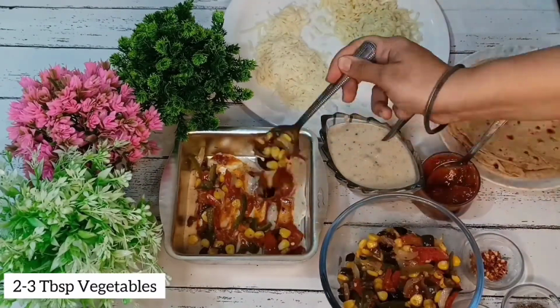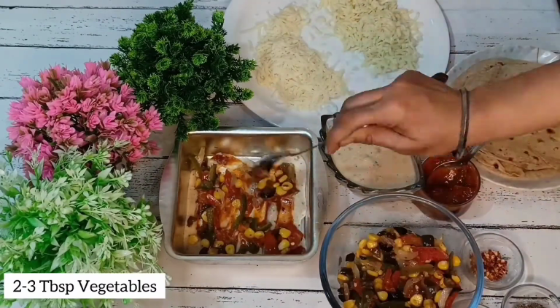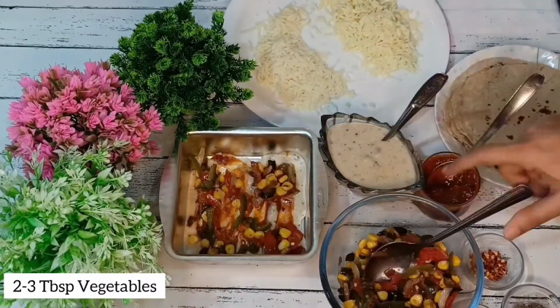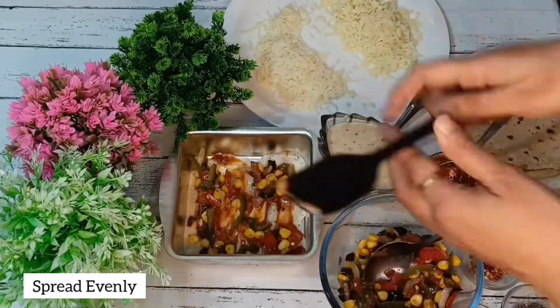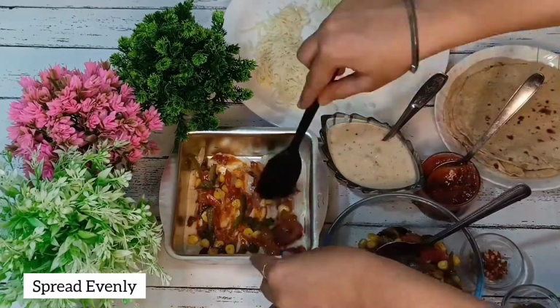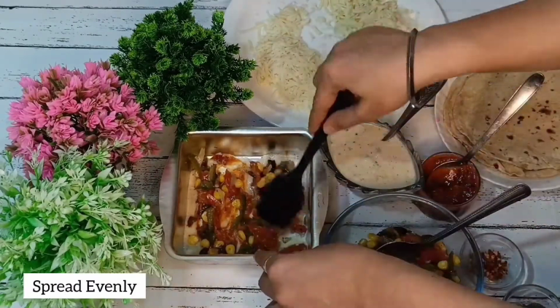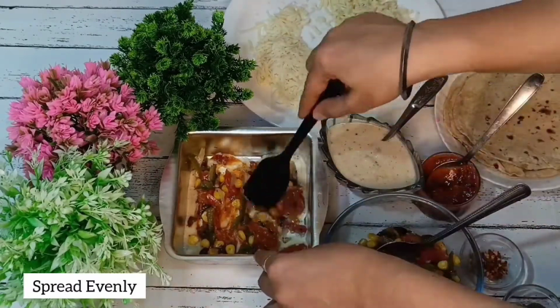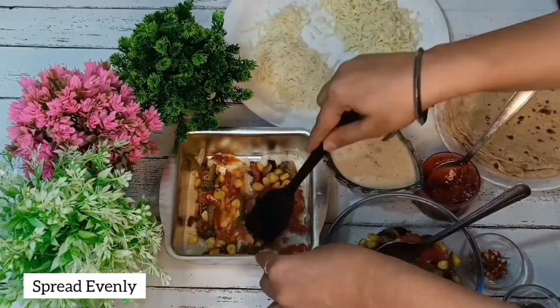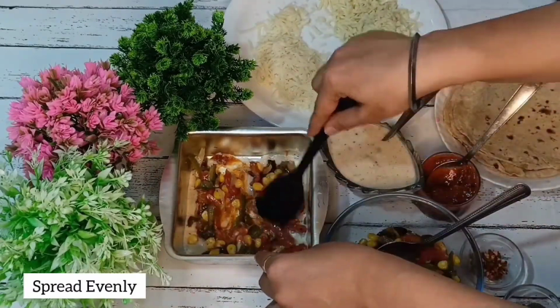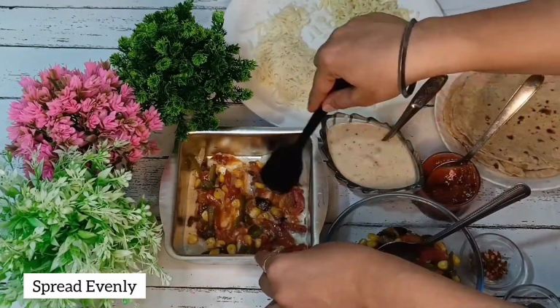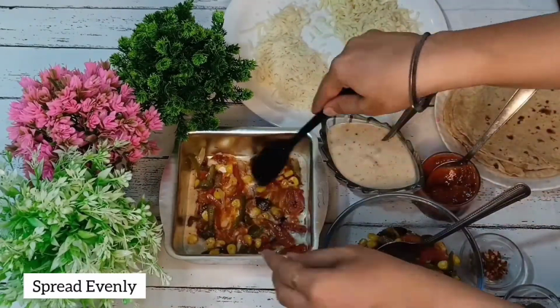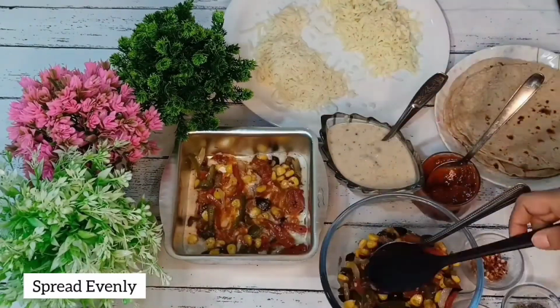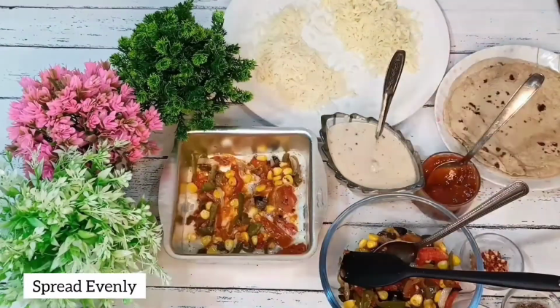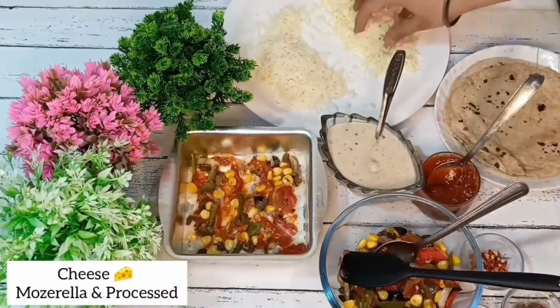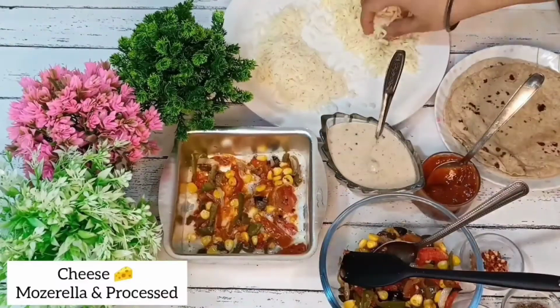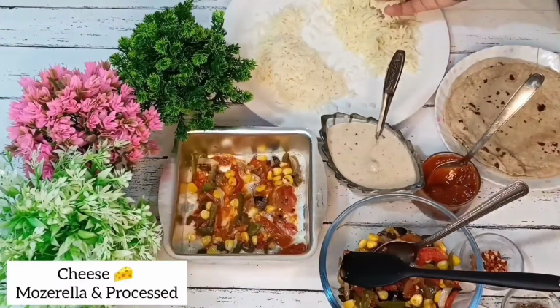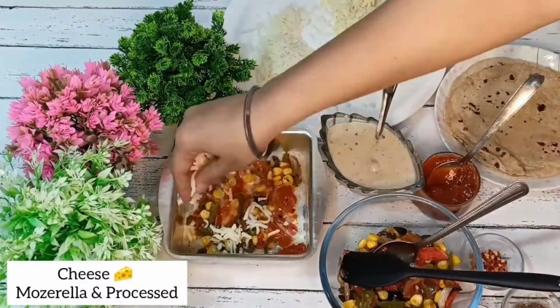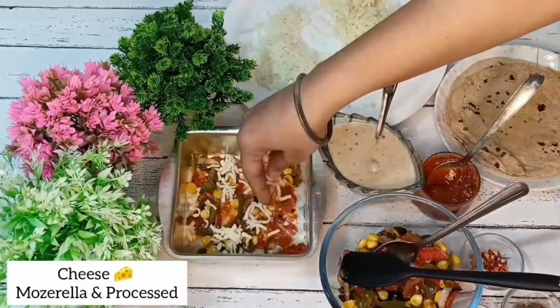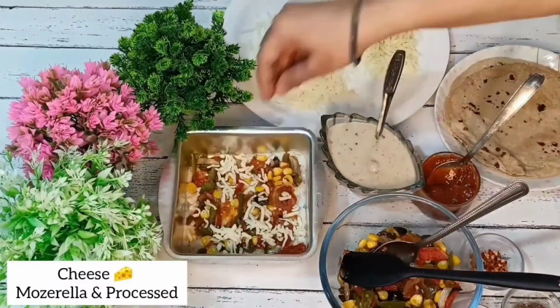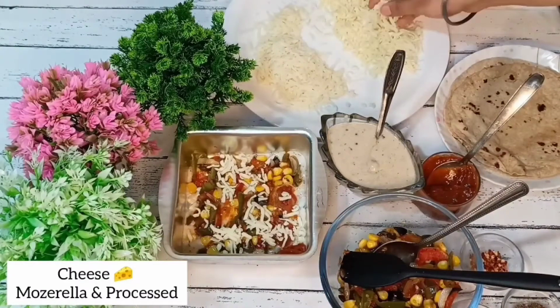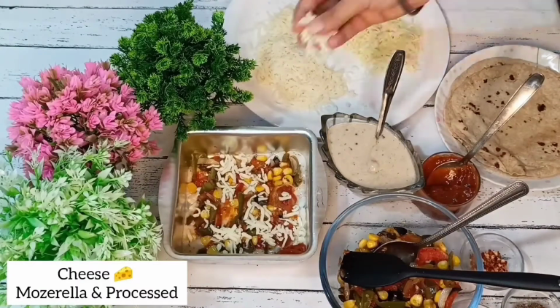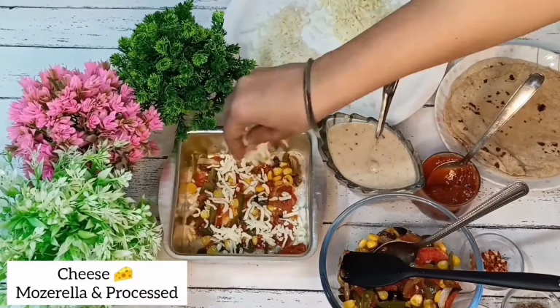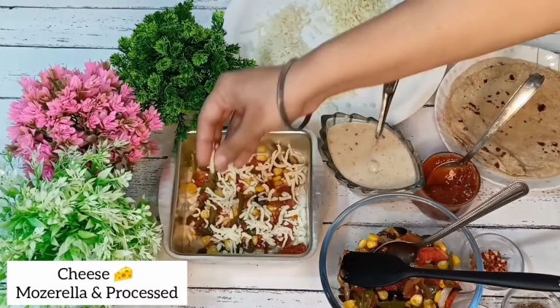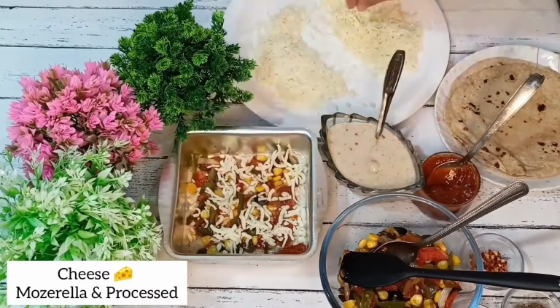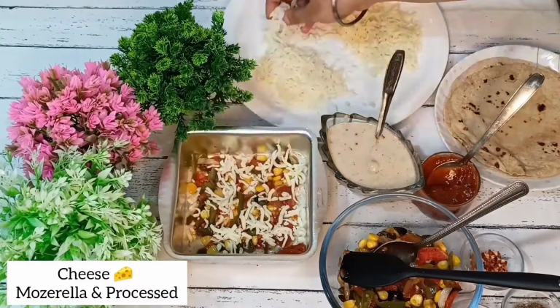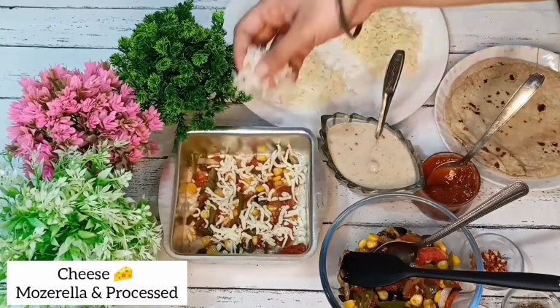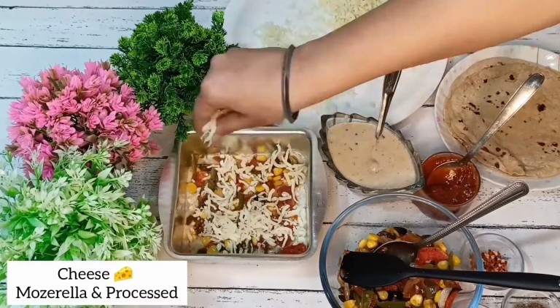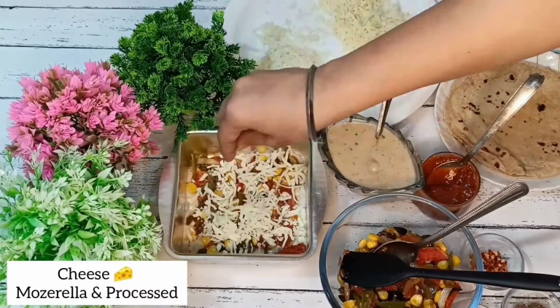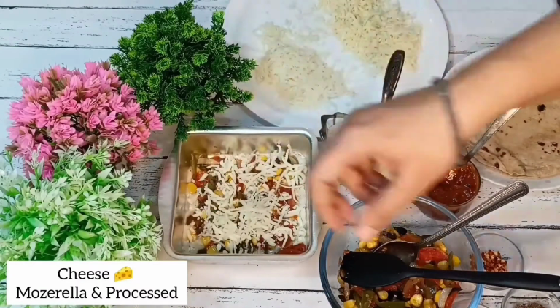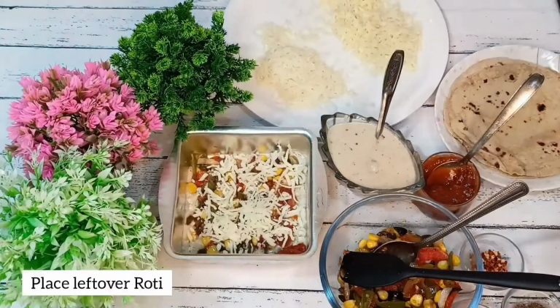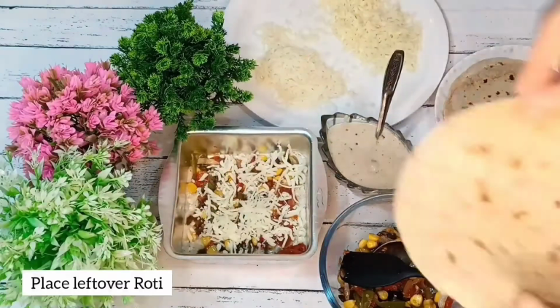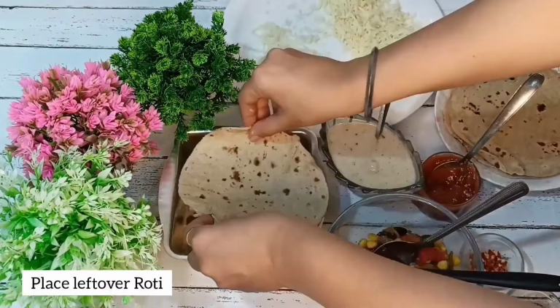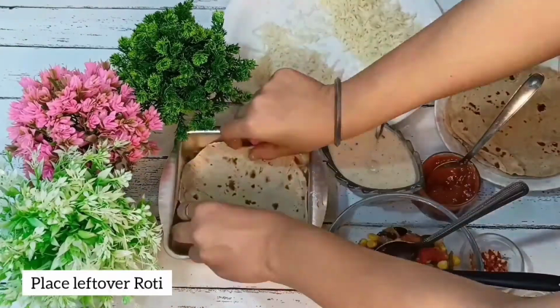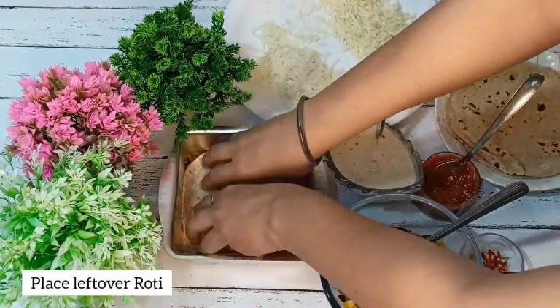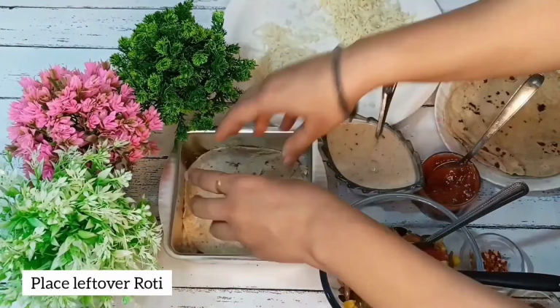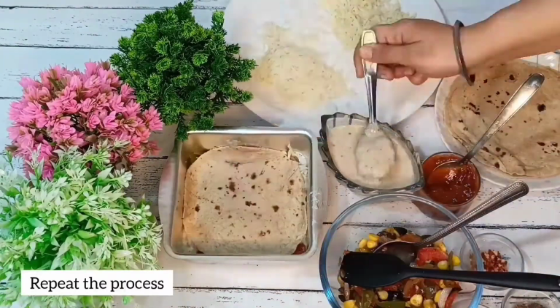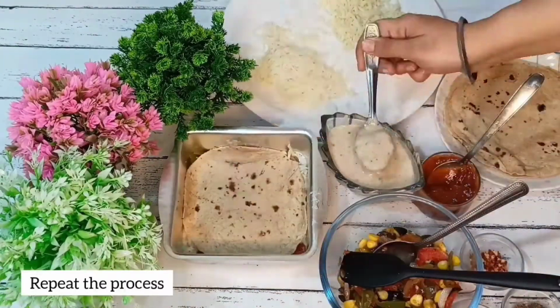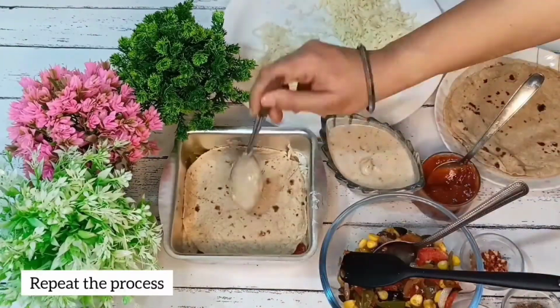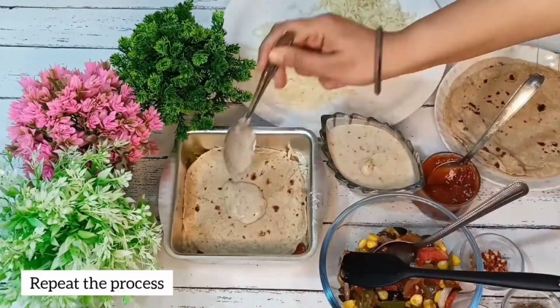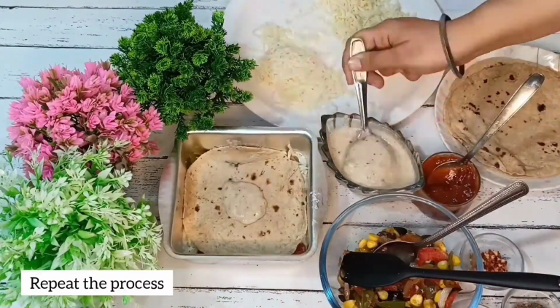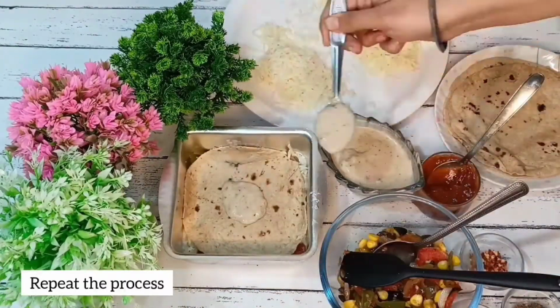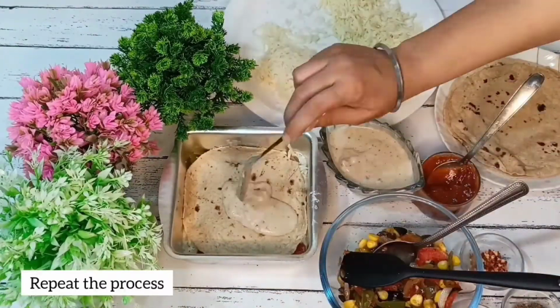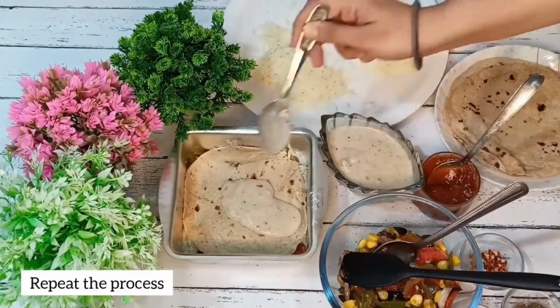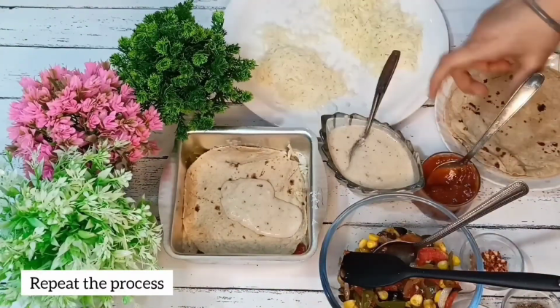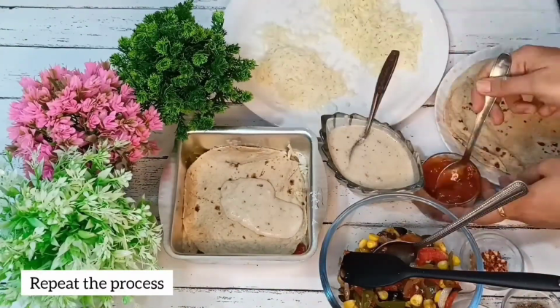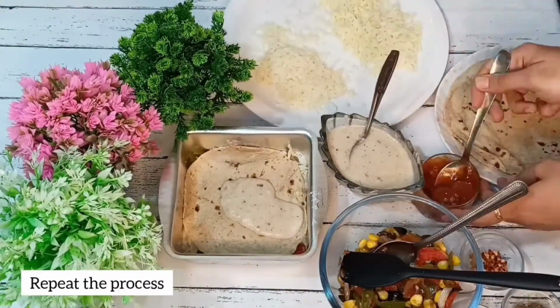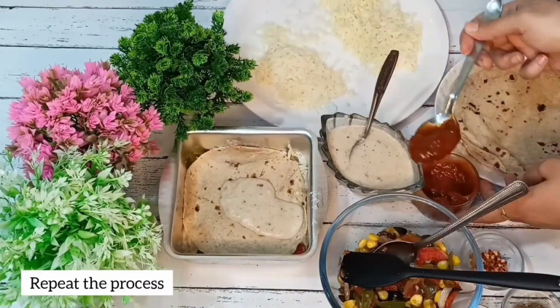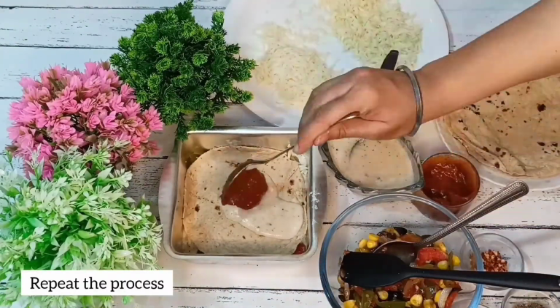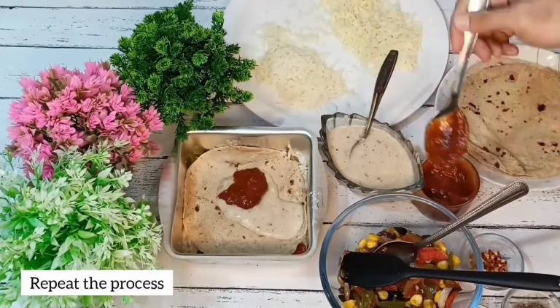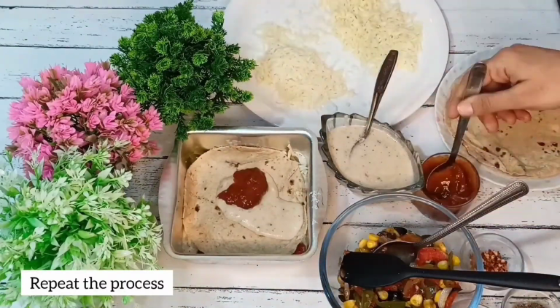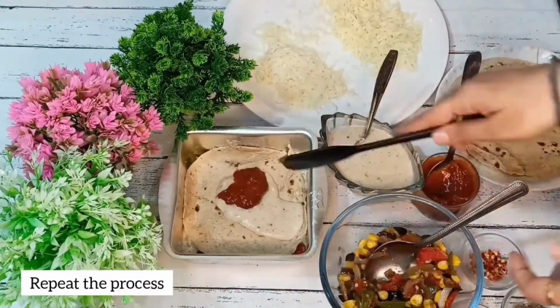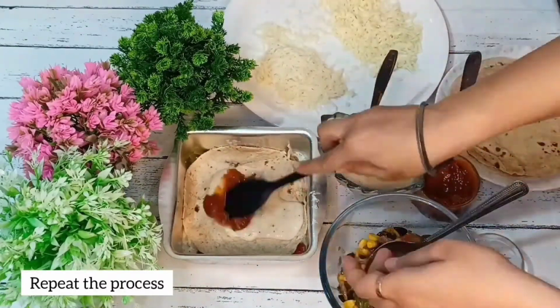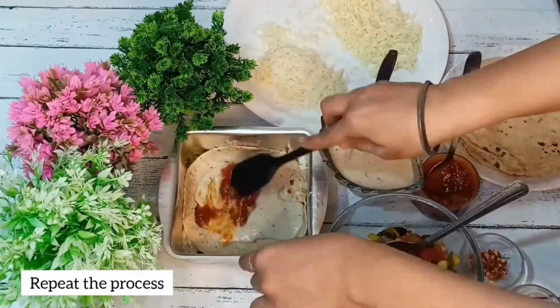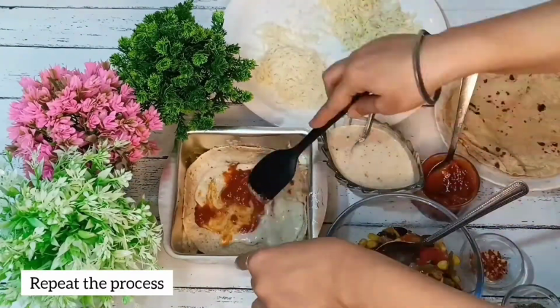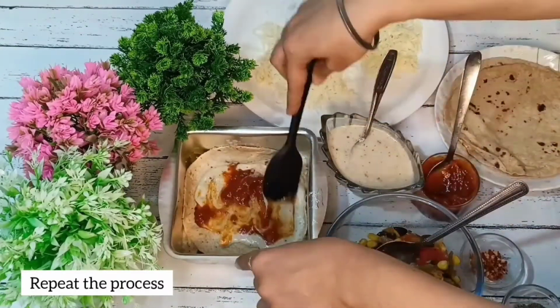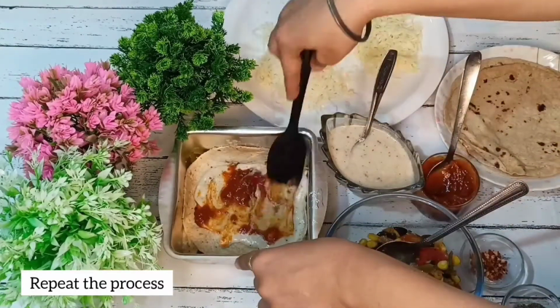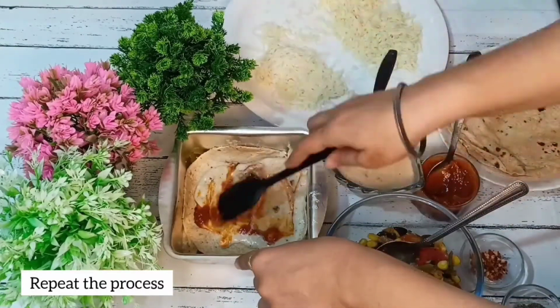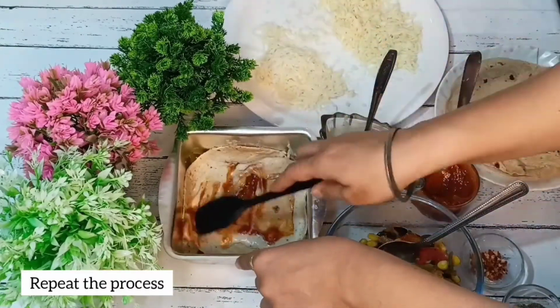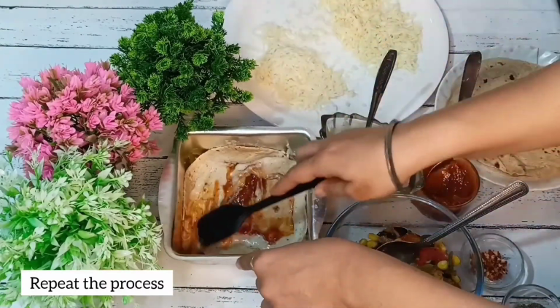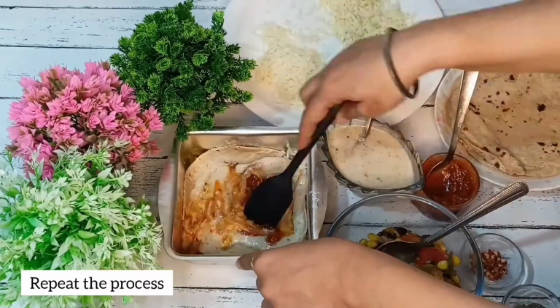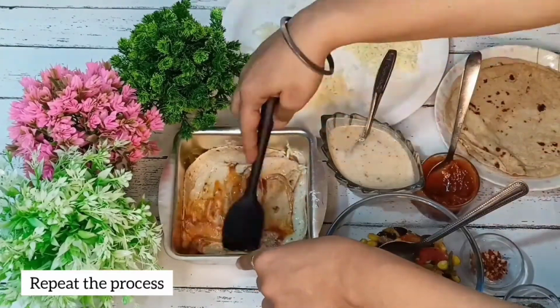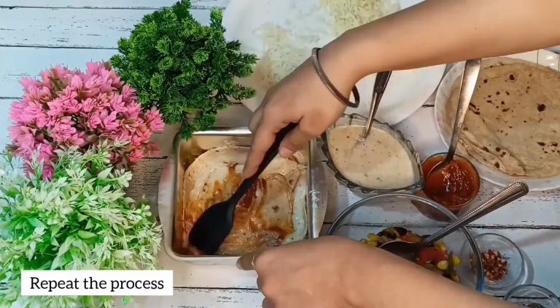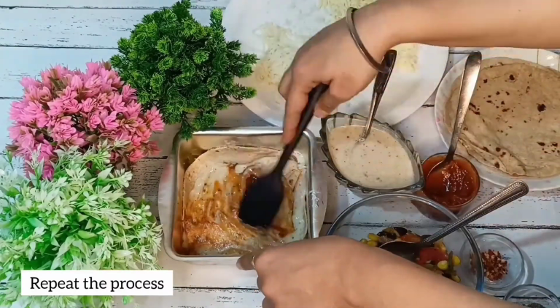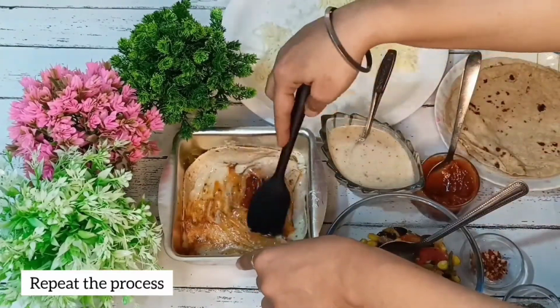Then we will add the vegetables, processed cheese and mozzarella. Then we will add another roti on top and repeat the process.